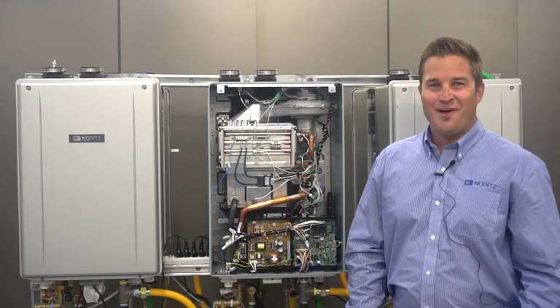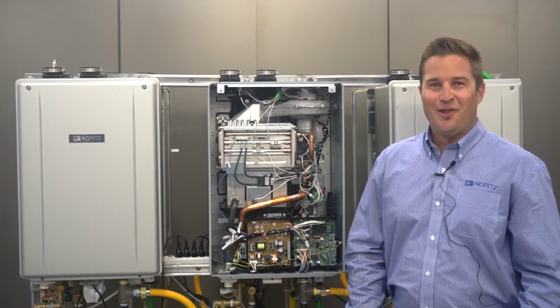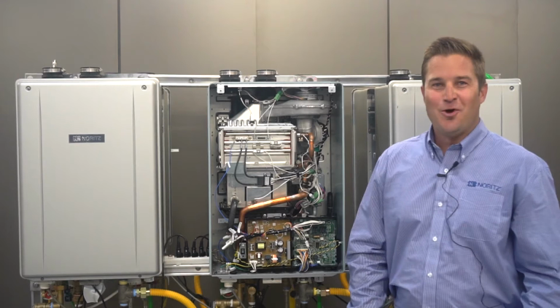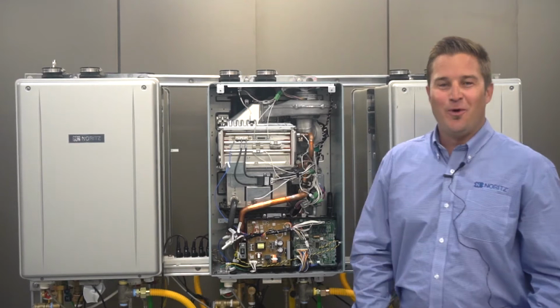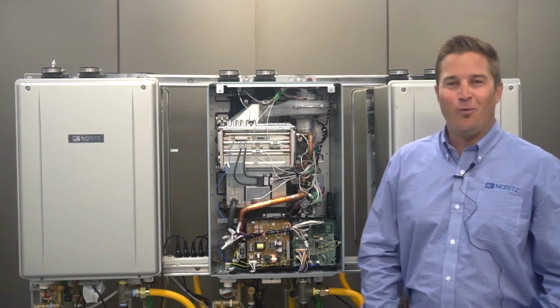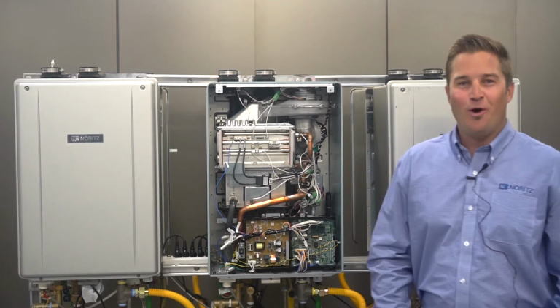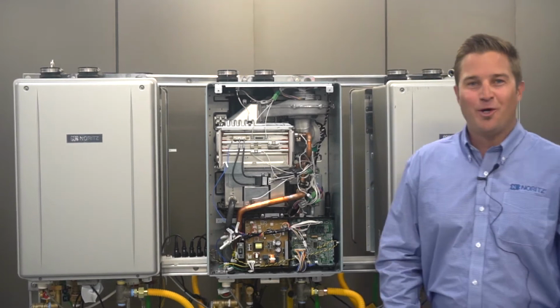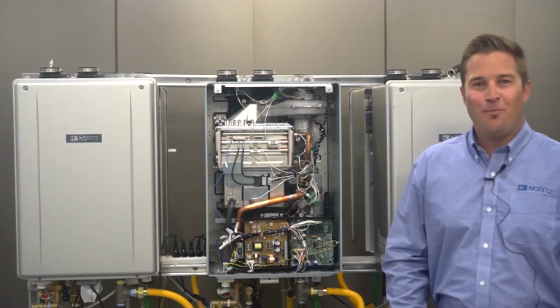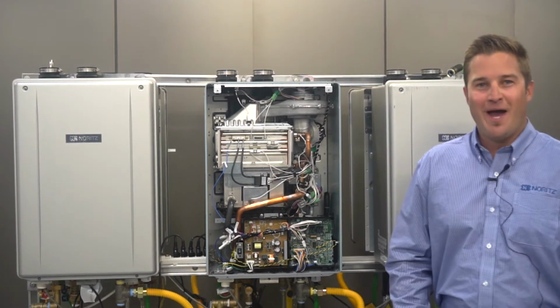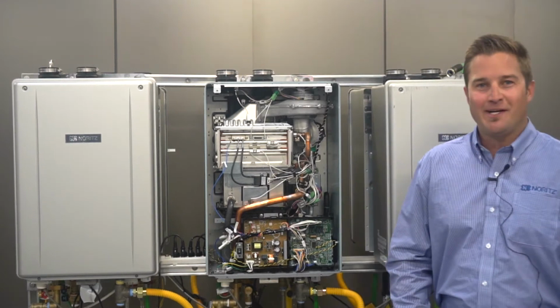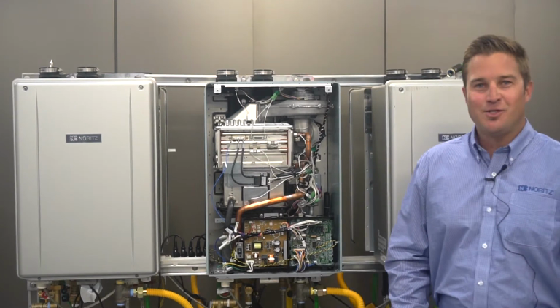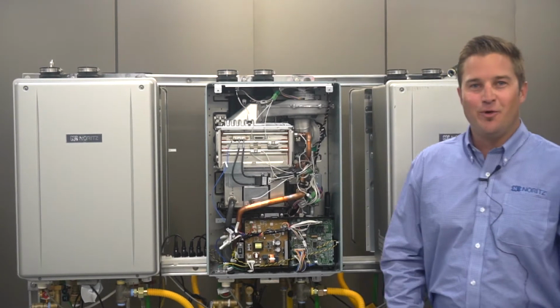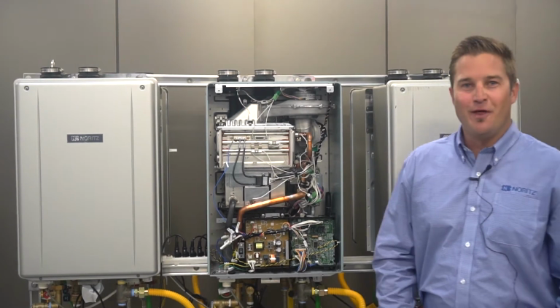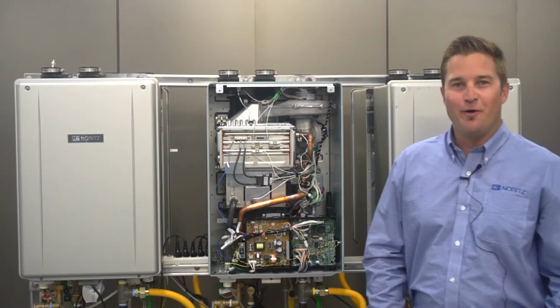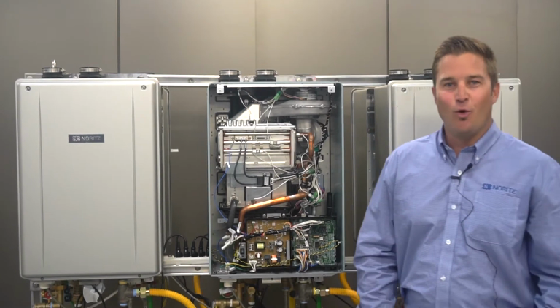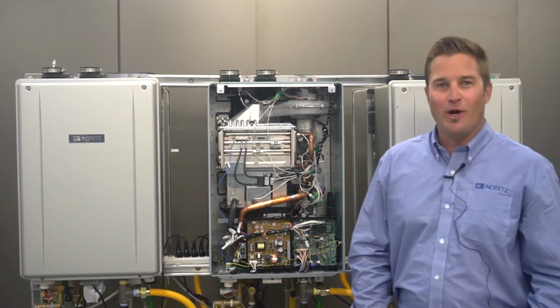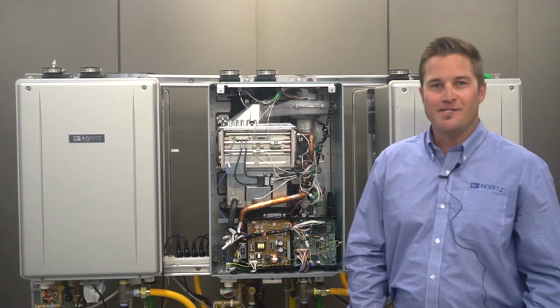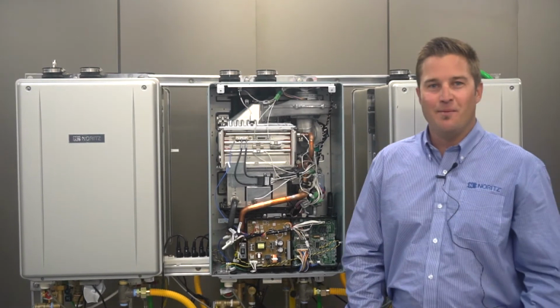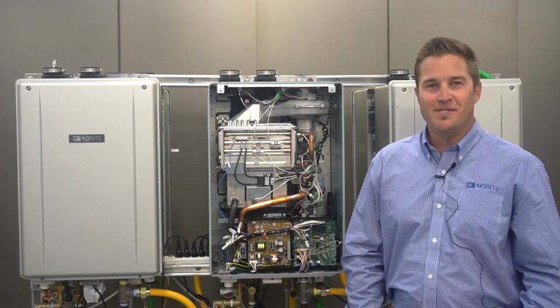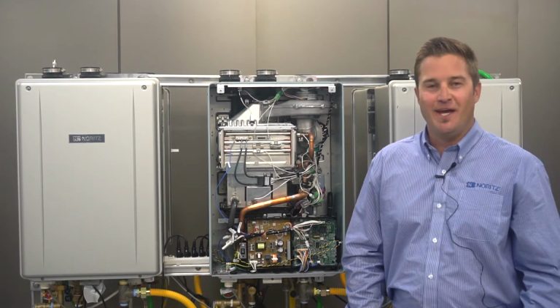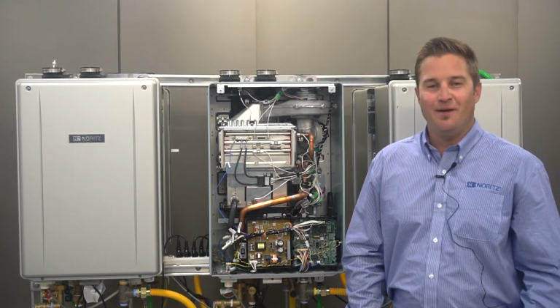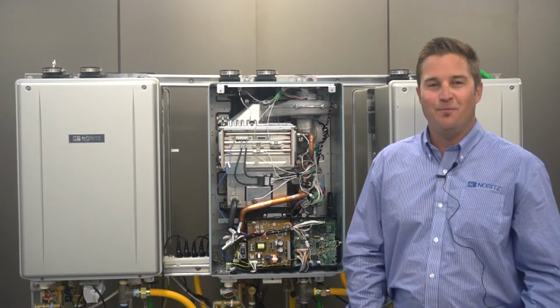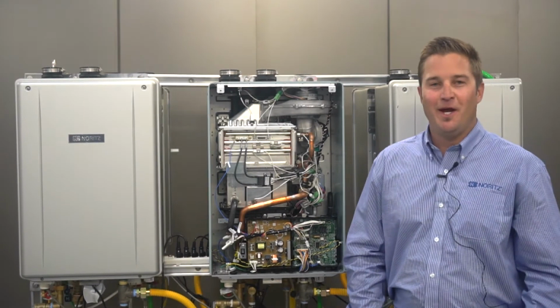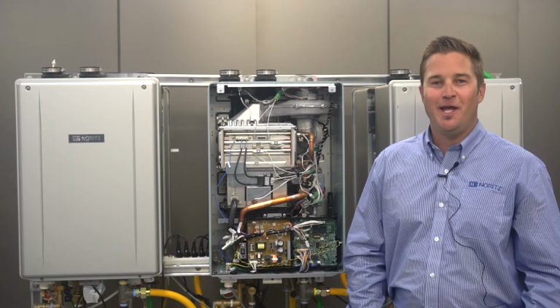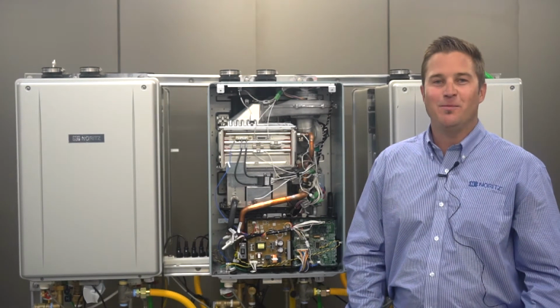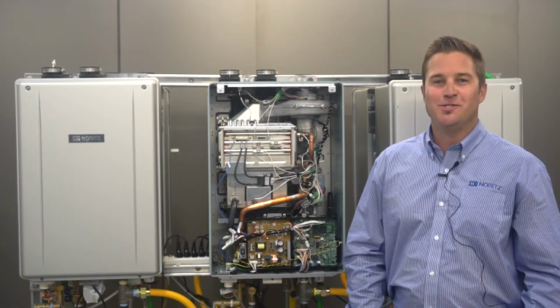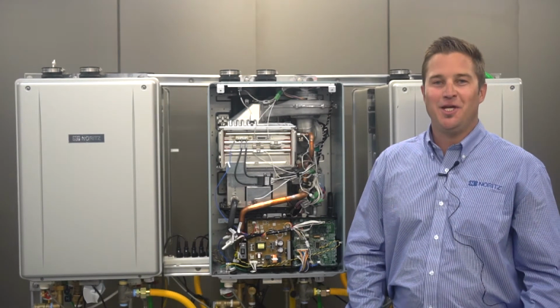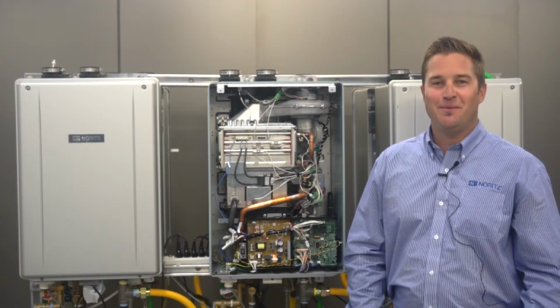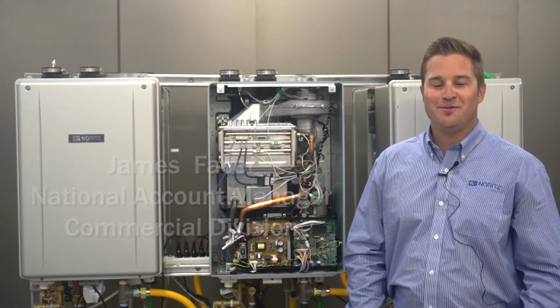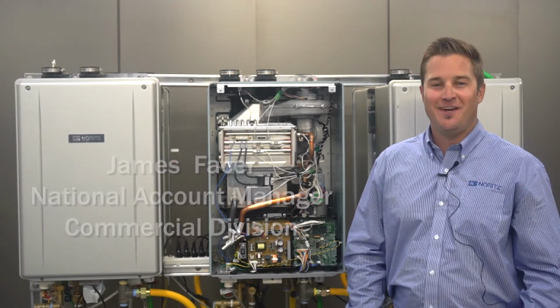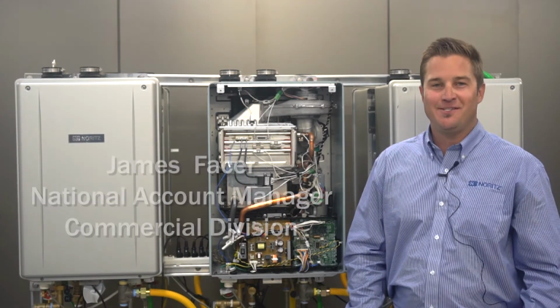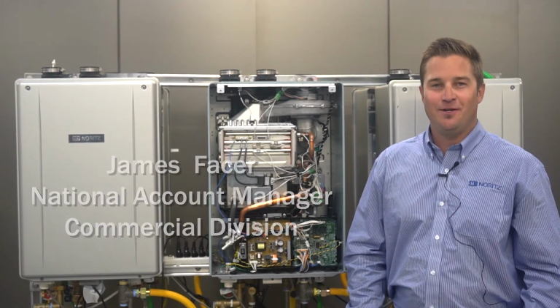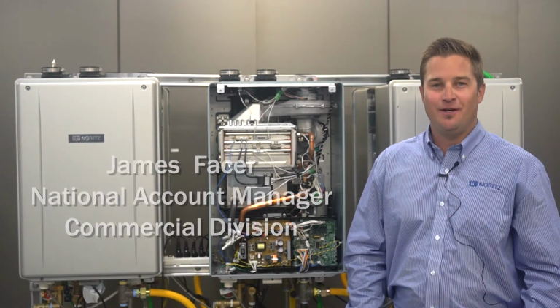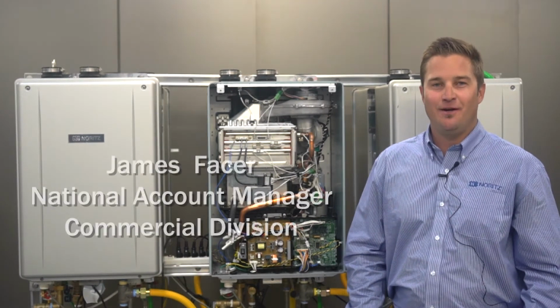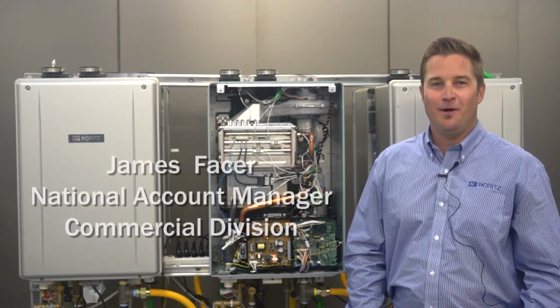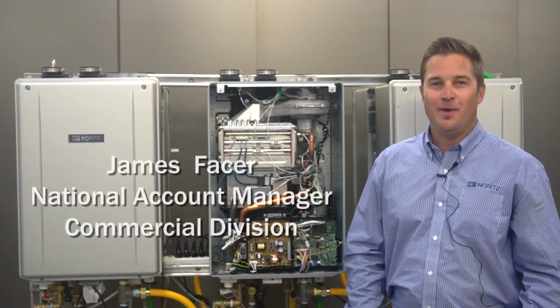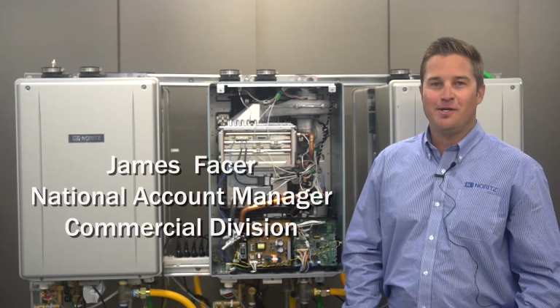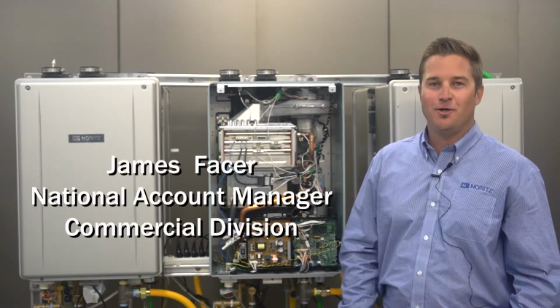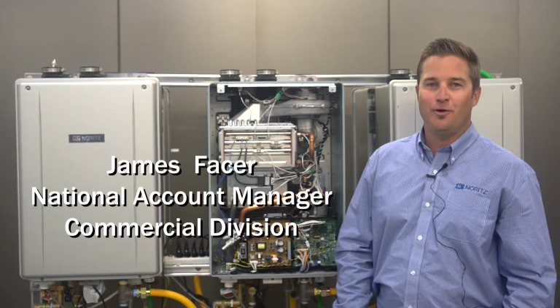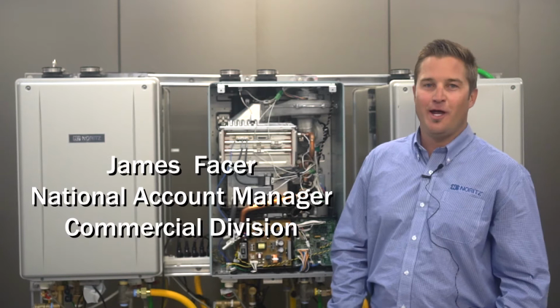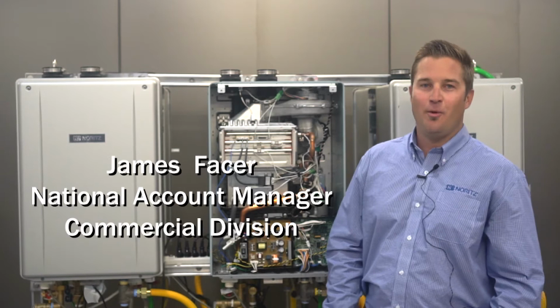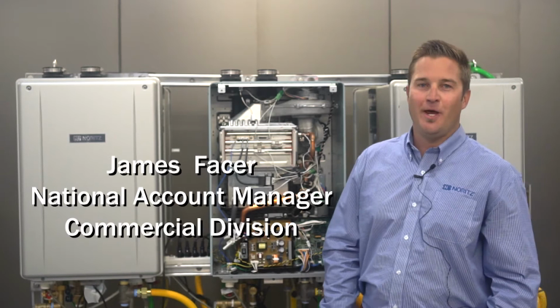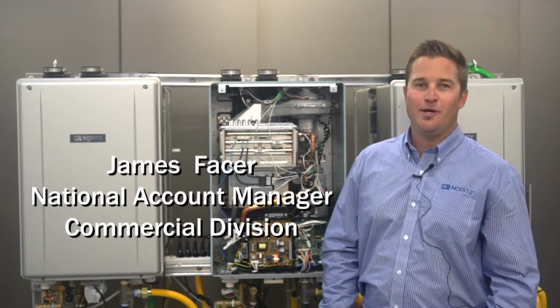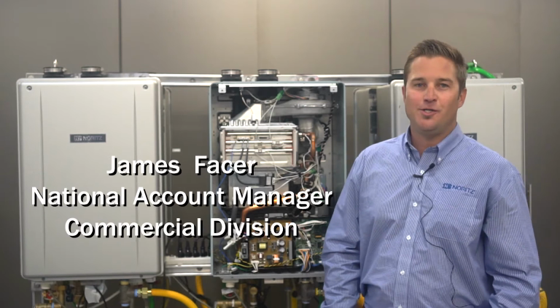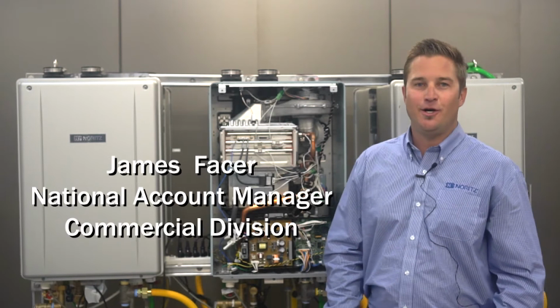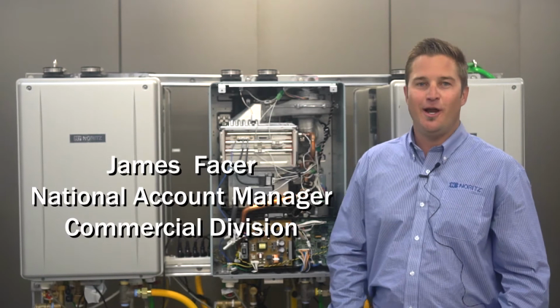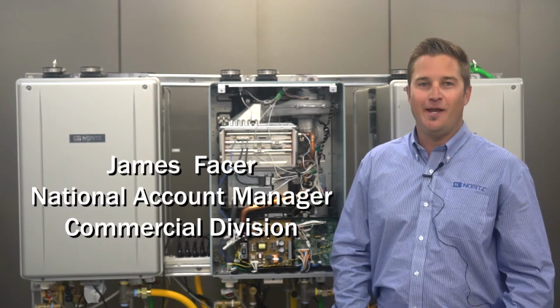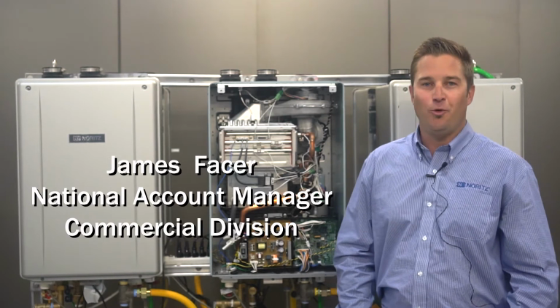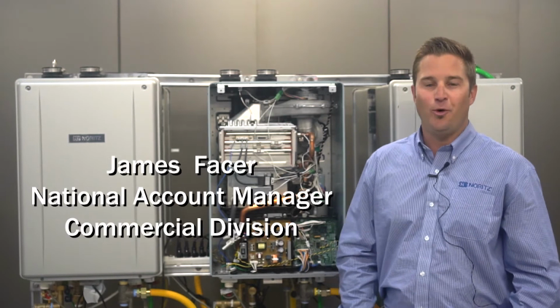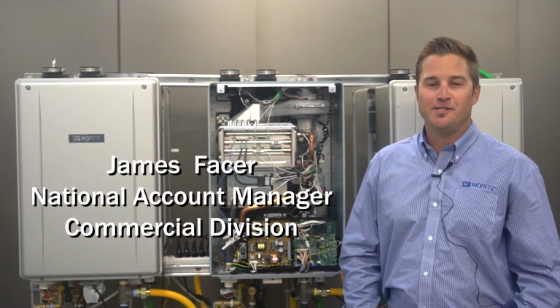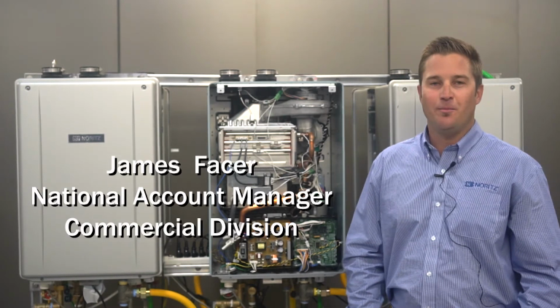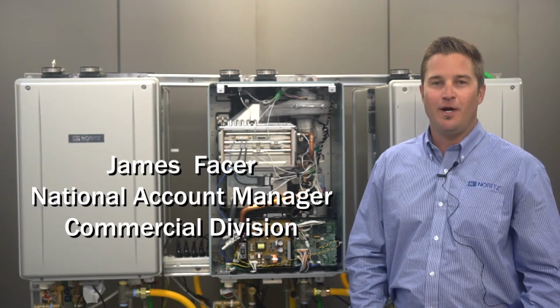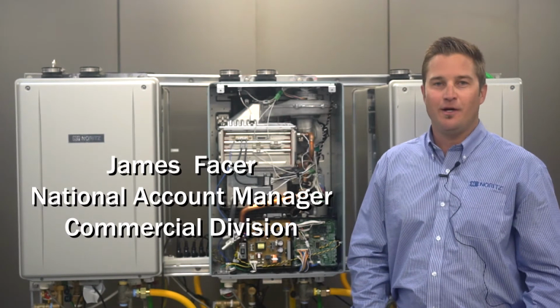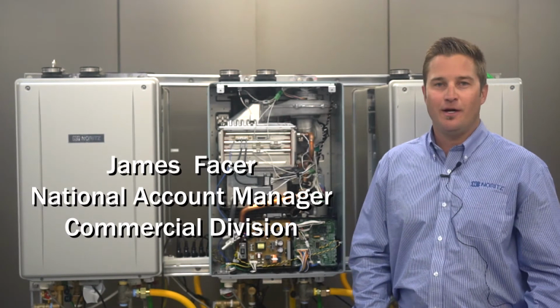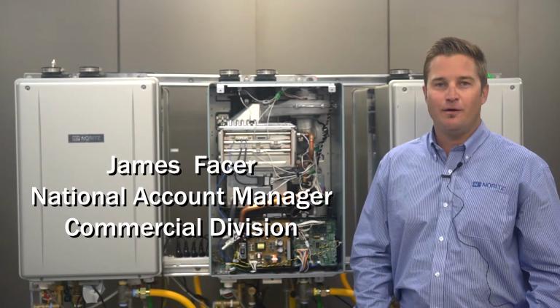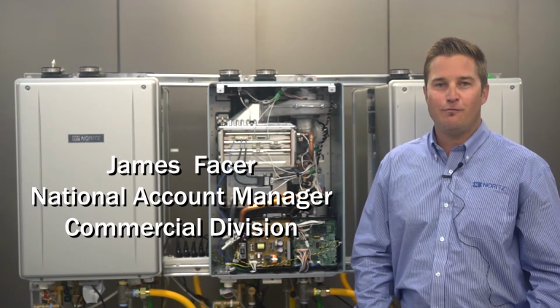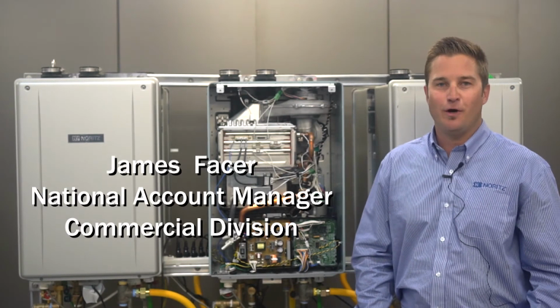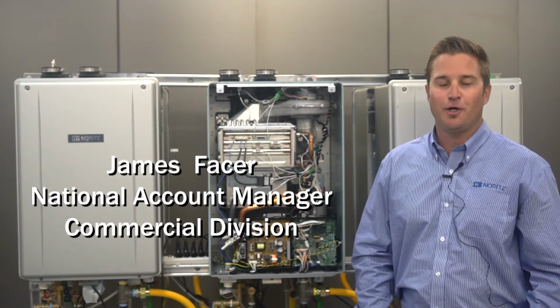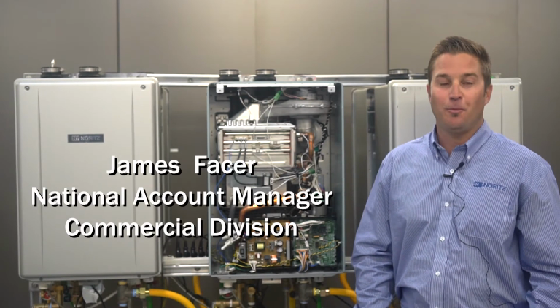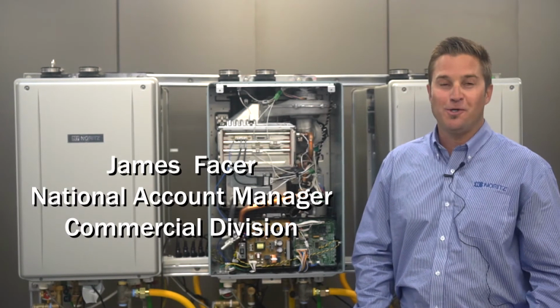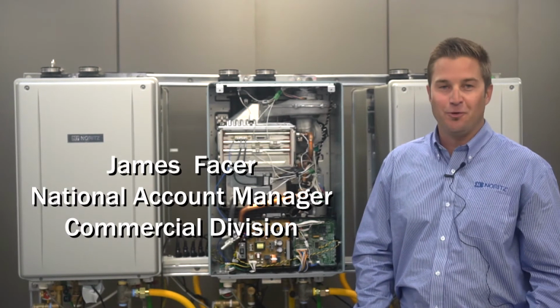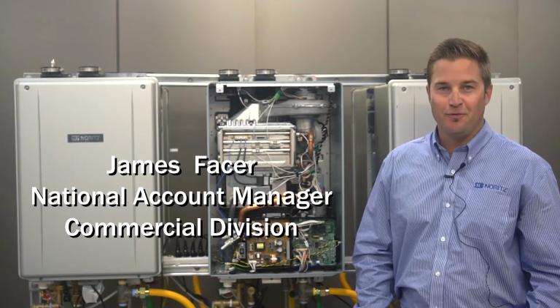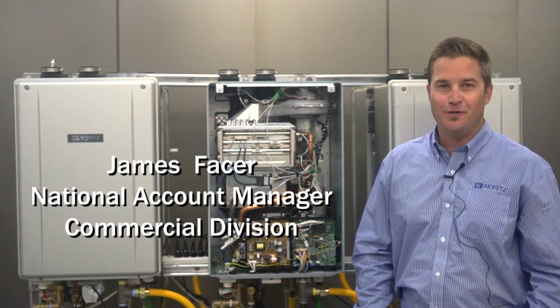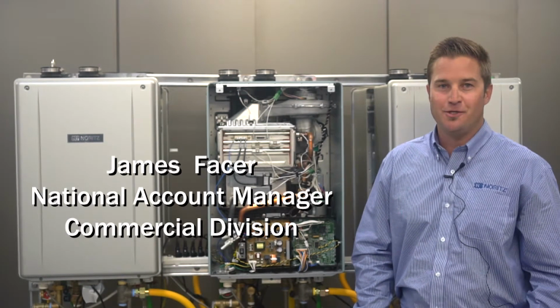Hello and welcome back to another NORITS update. My name is James Facer. I'm National Account Manager at NORITS America for our commercial division.